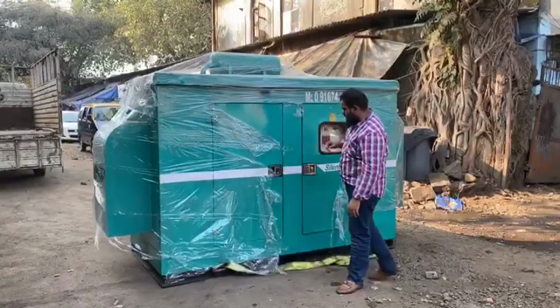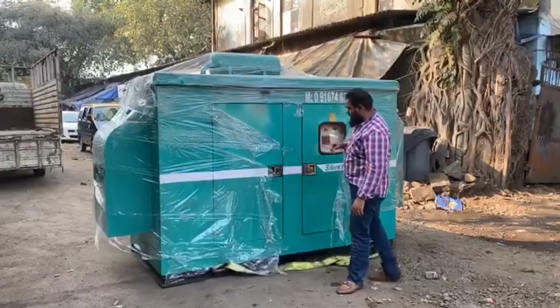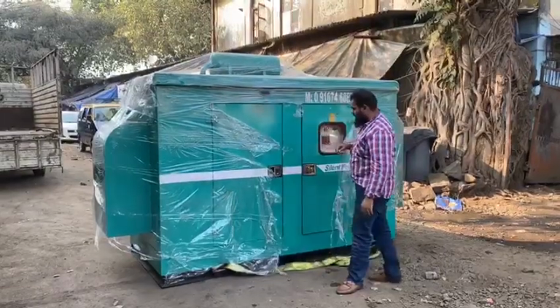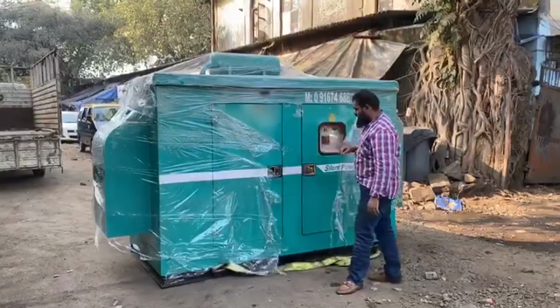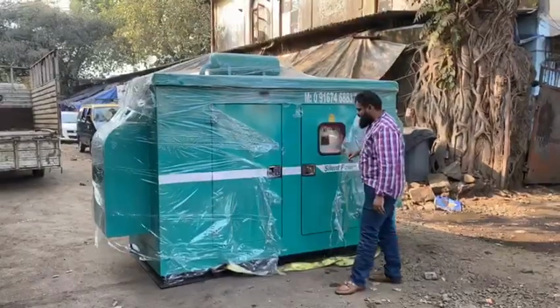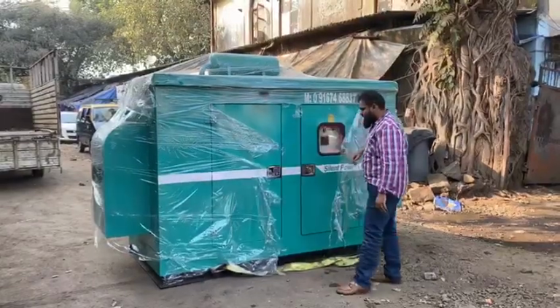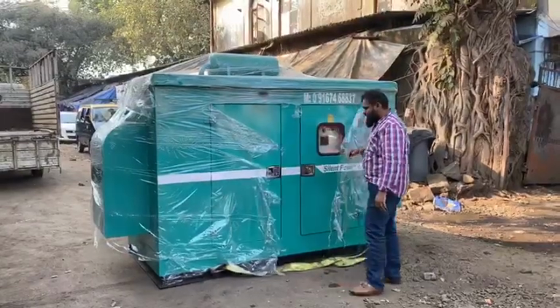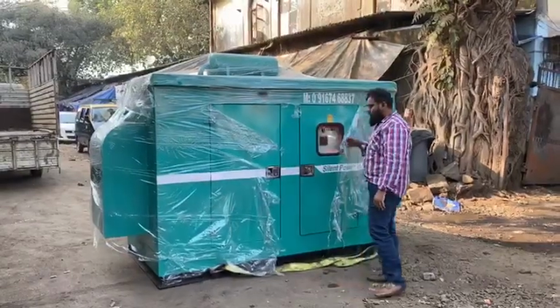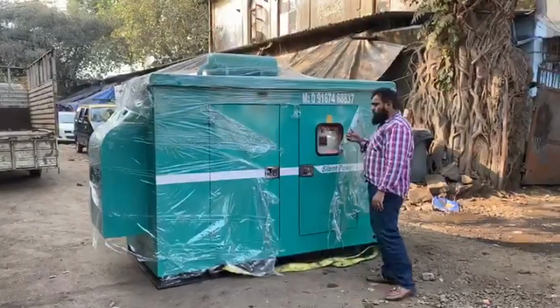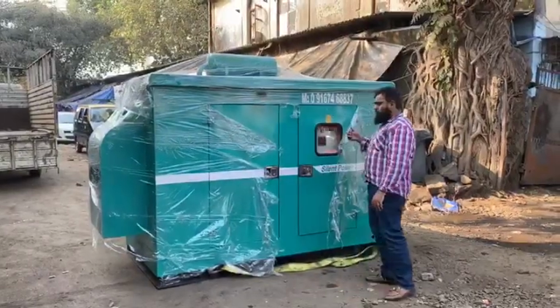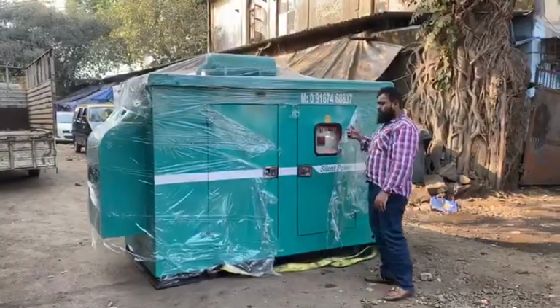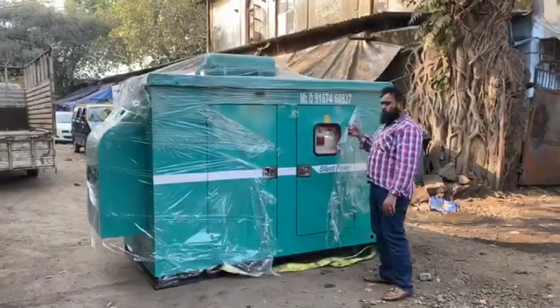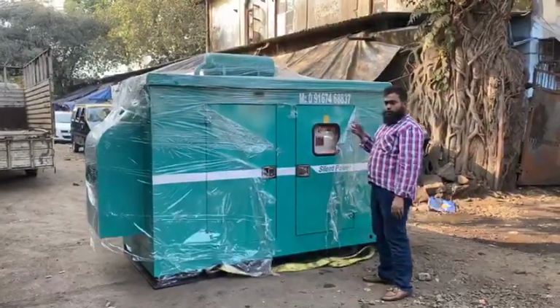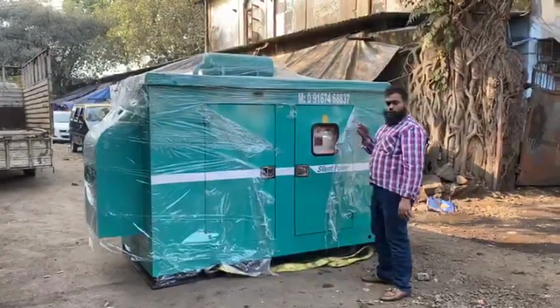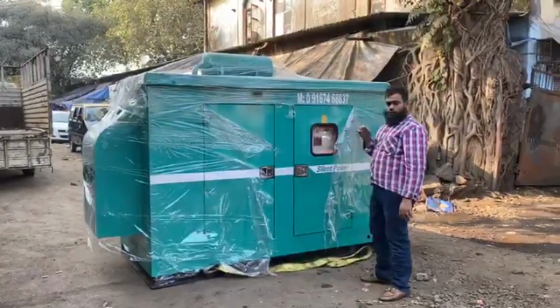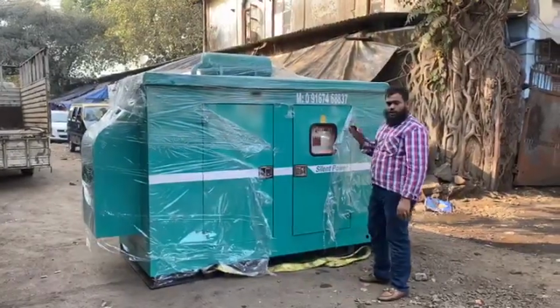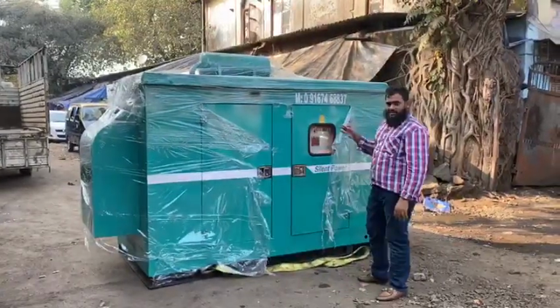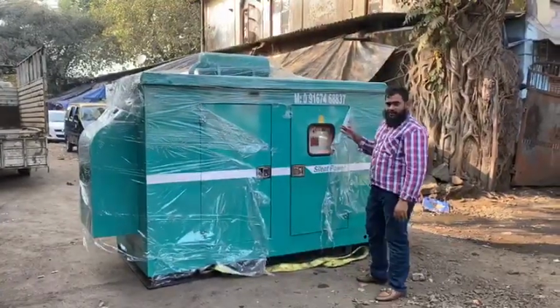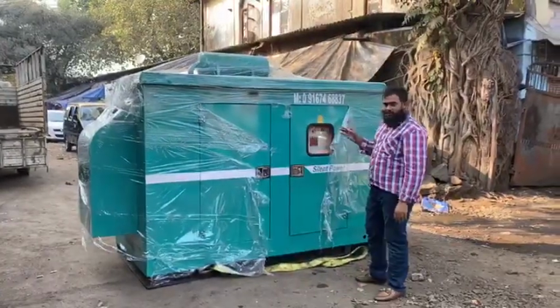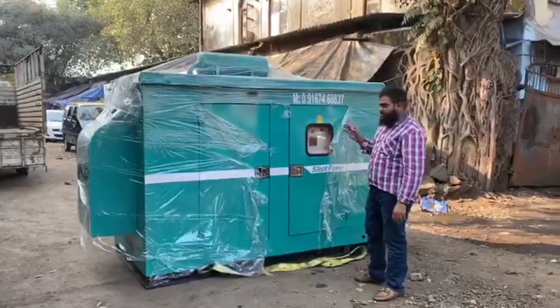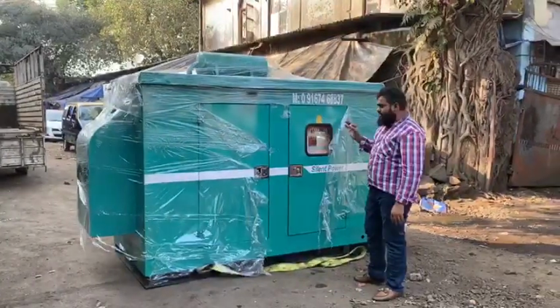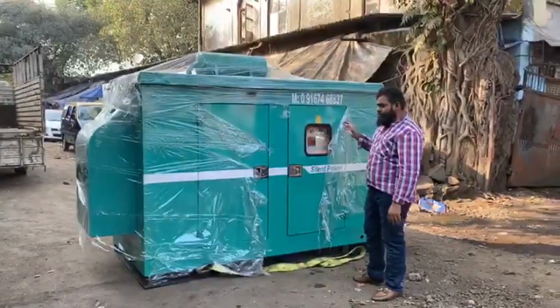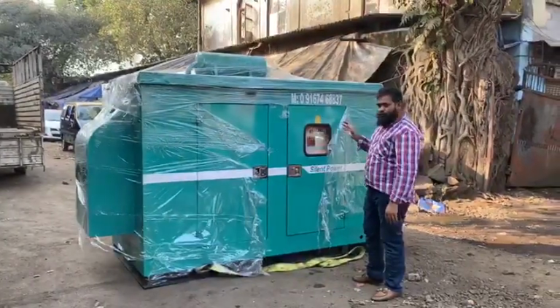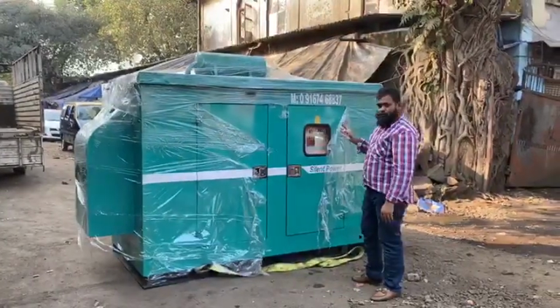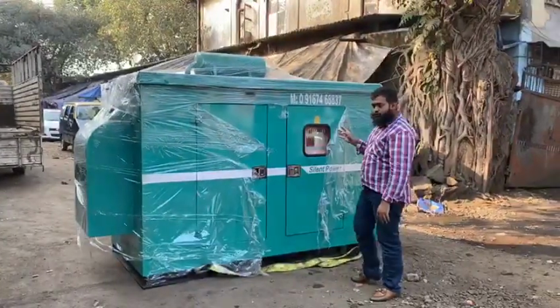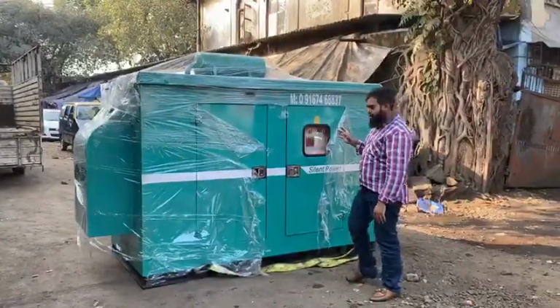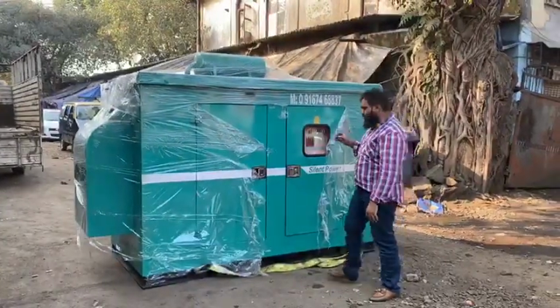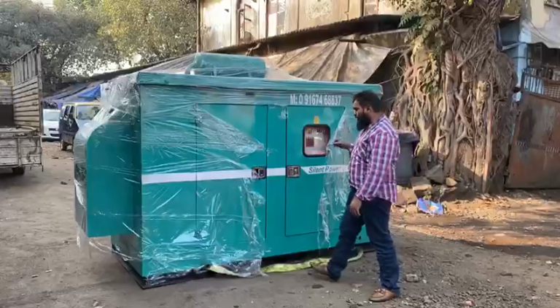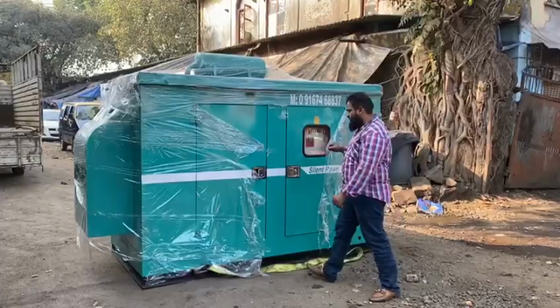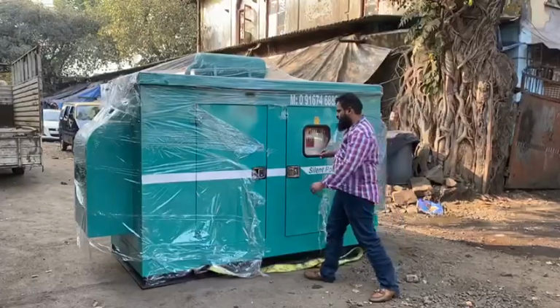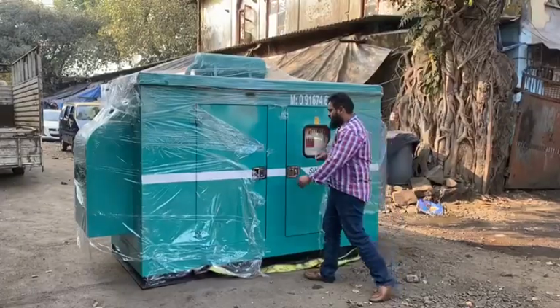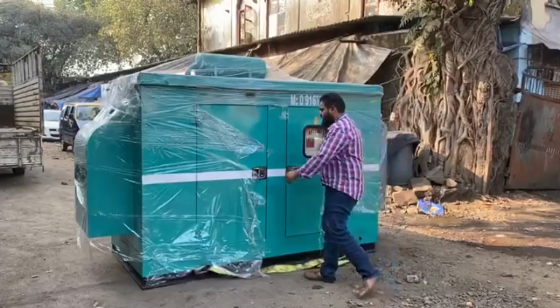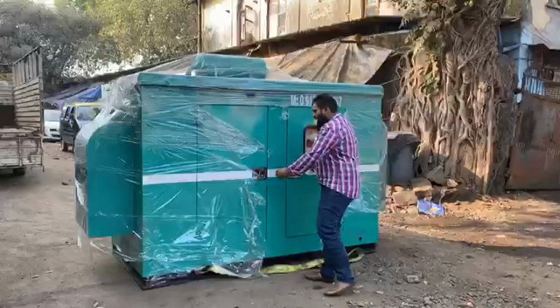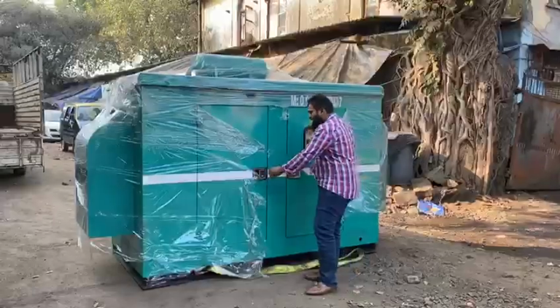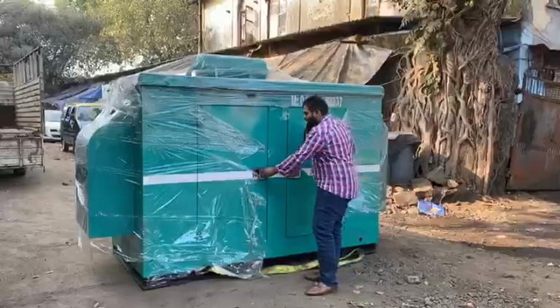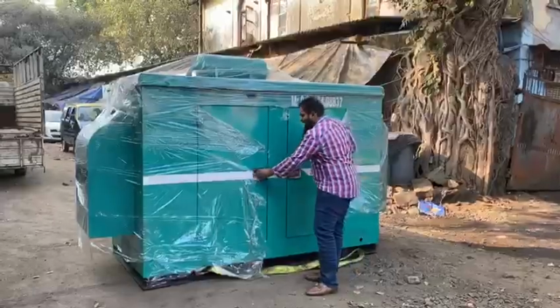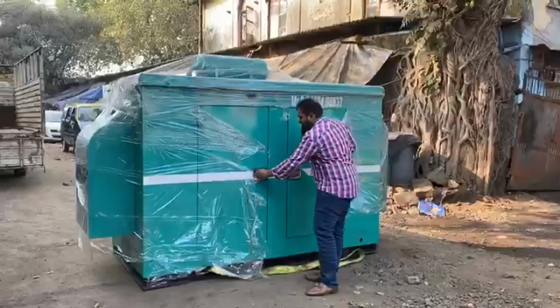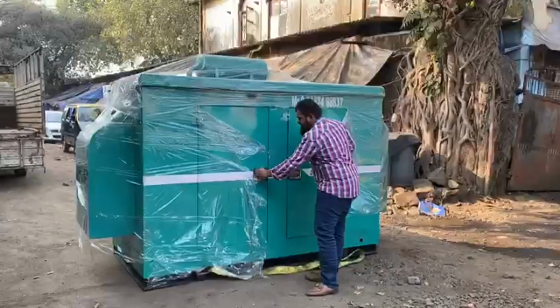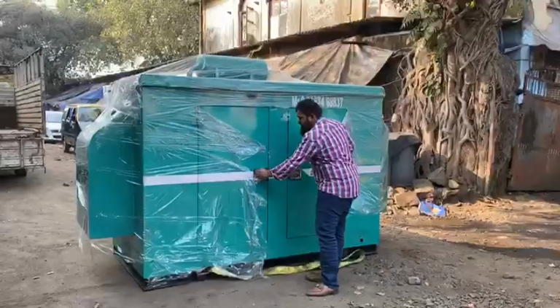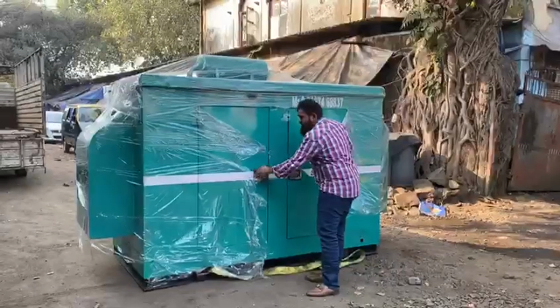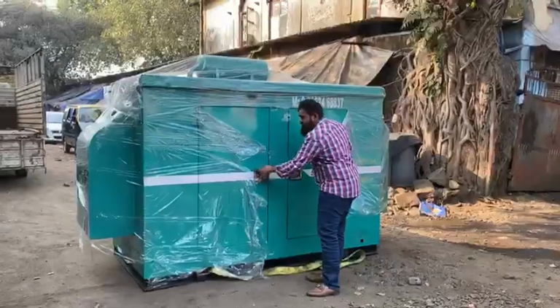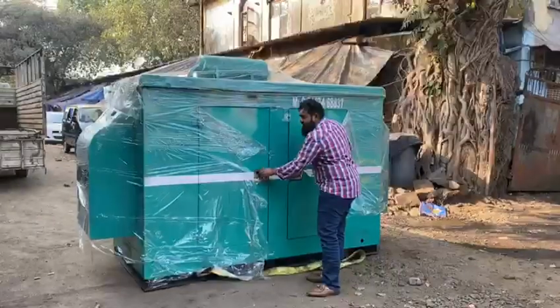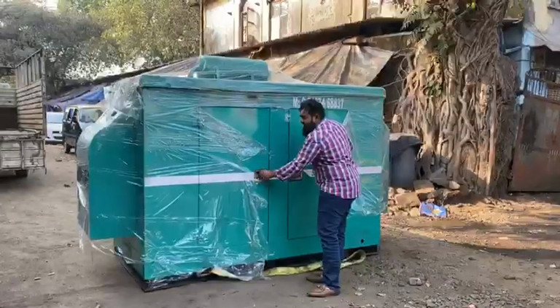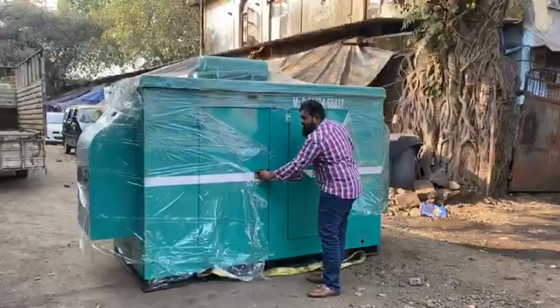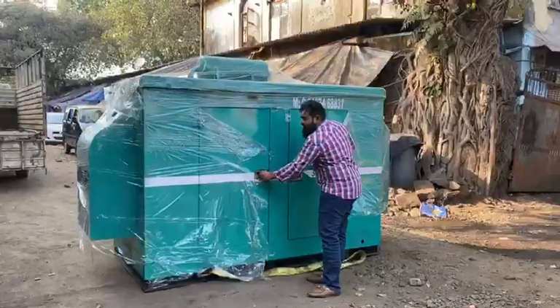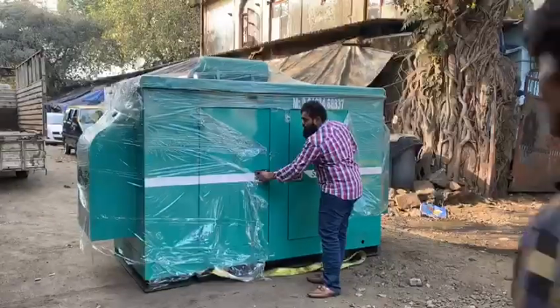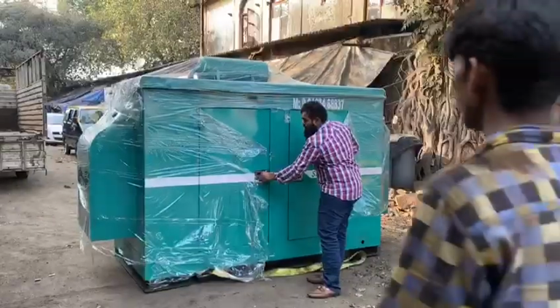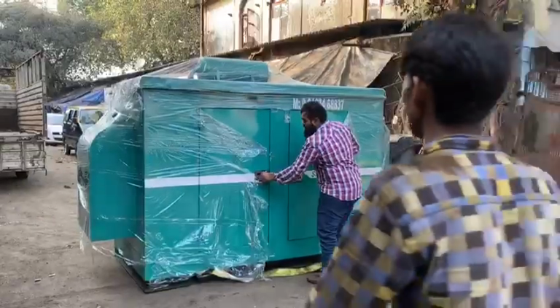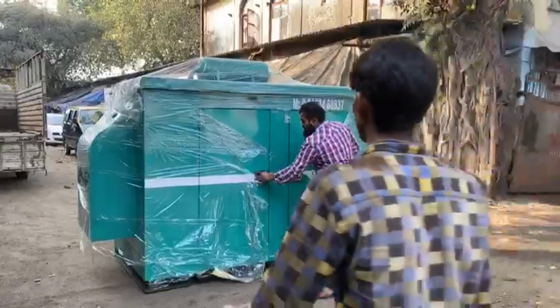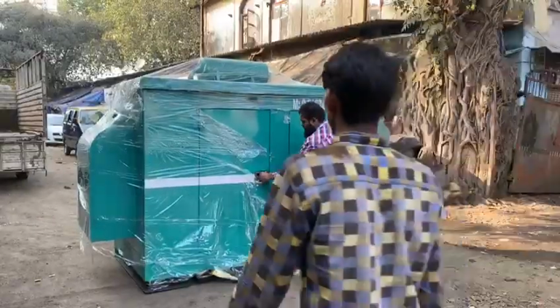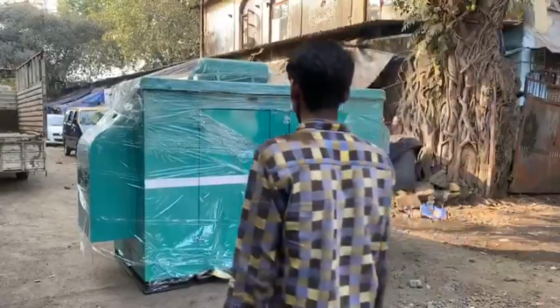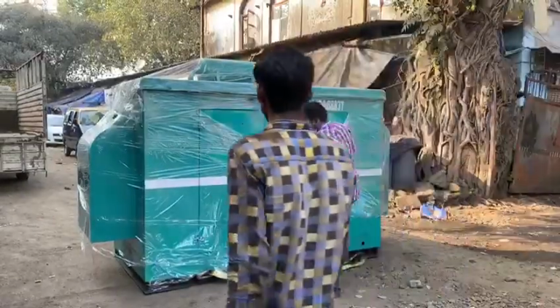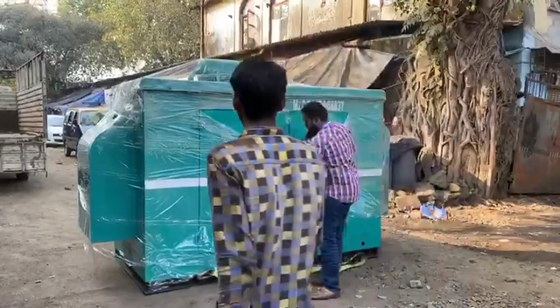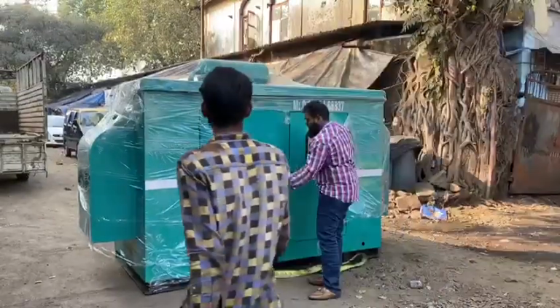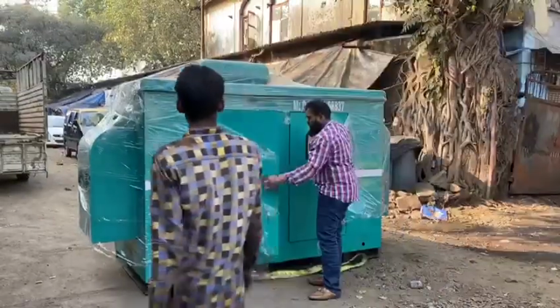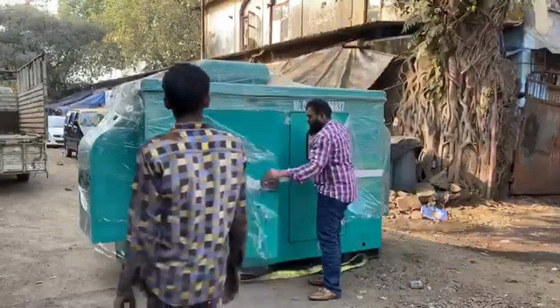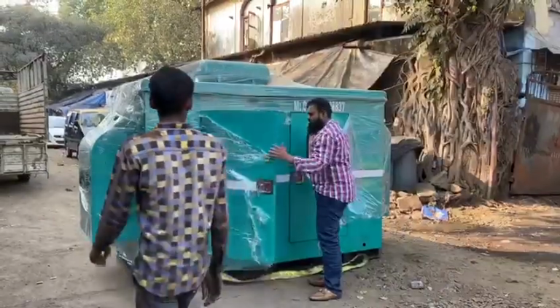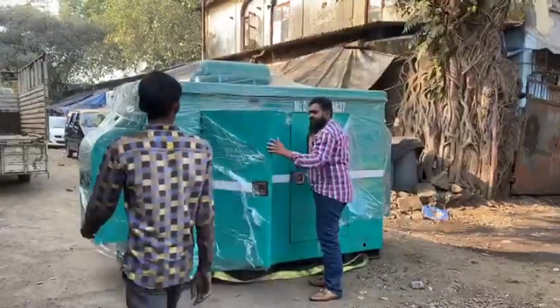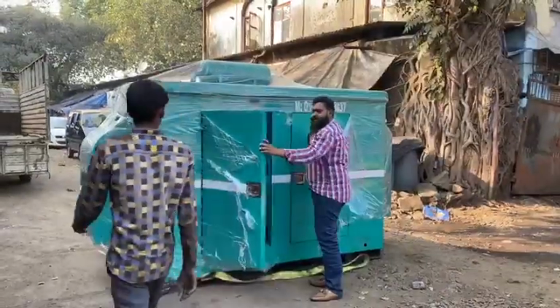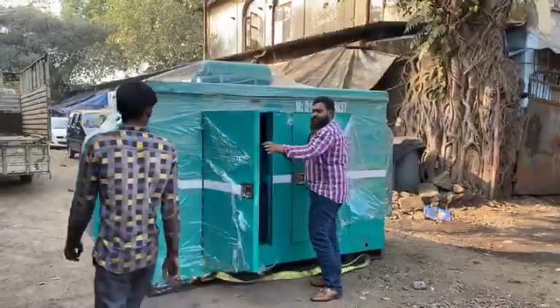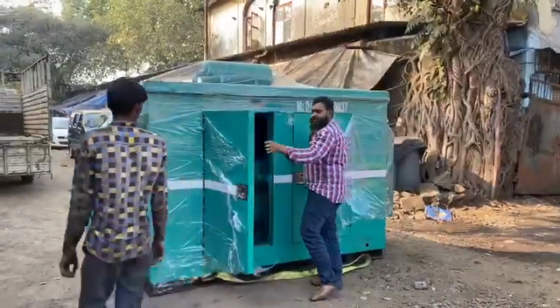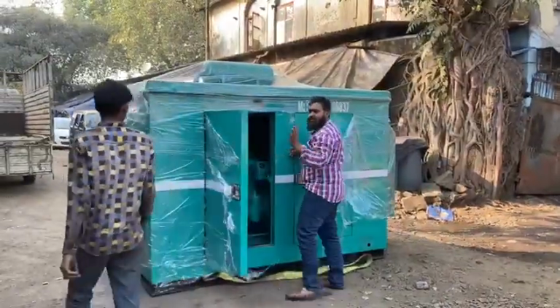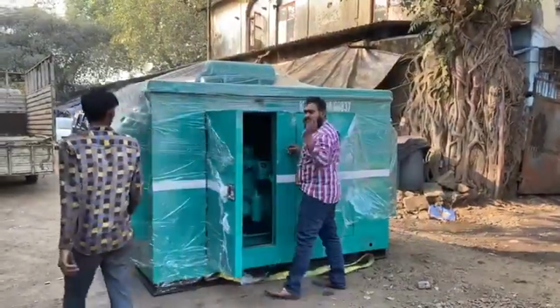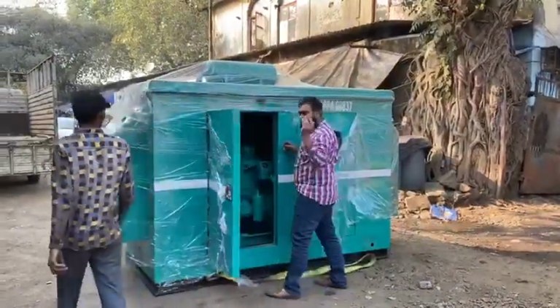It is a no-vibration, zero-pollution product. I will start the generator and I will show you. It is a one-self generator.